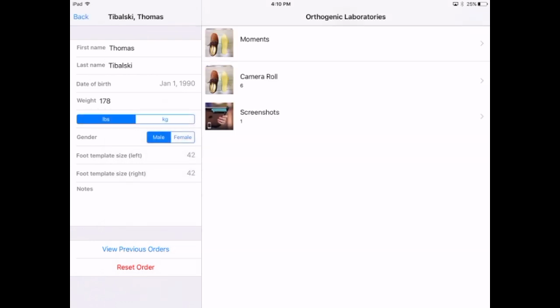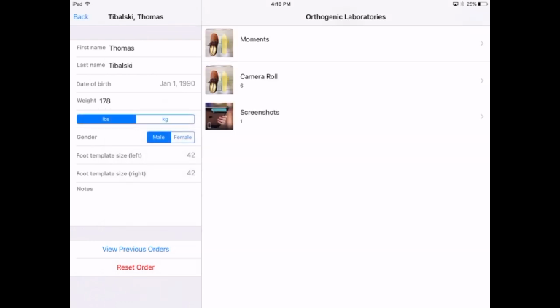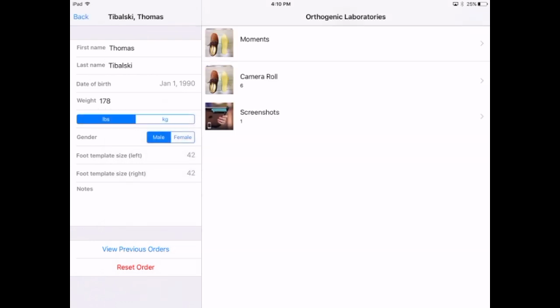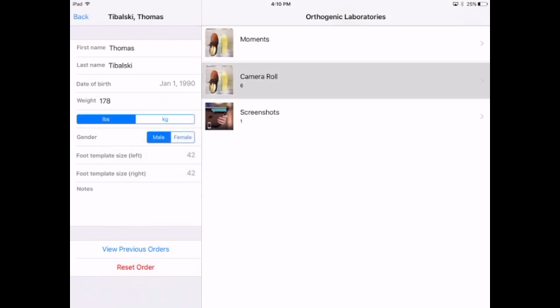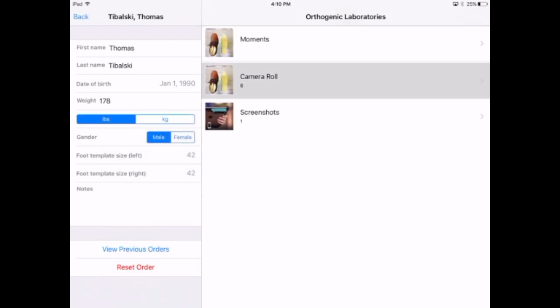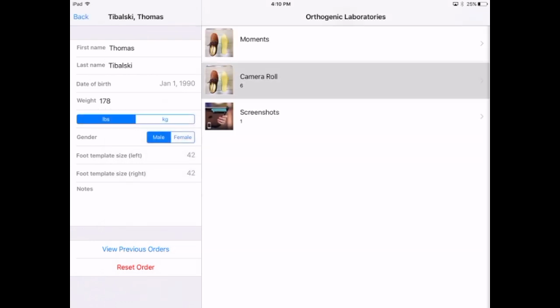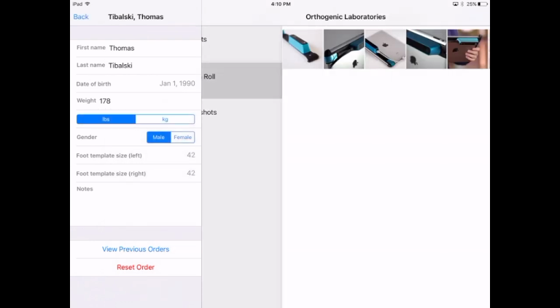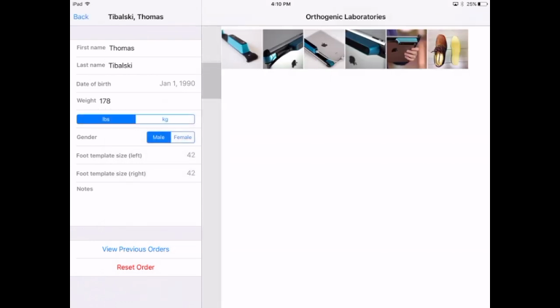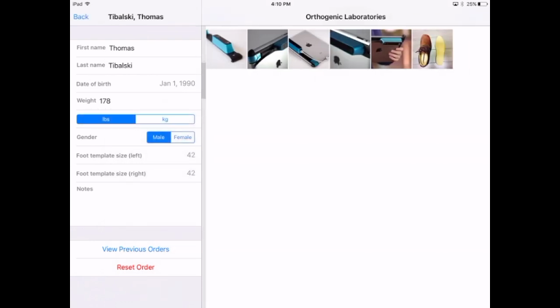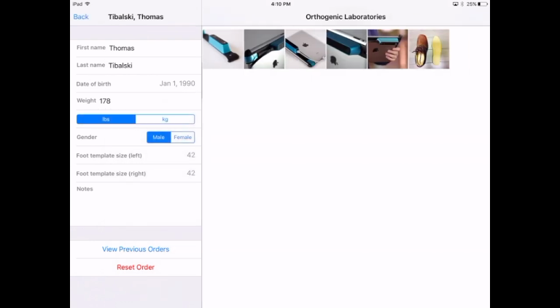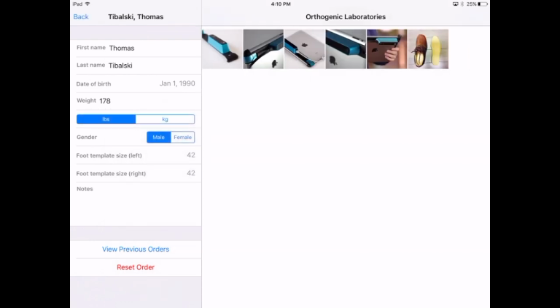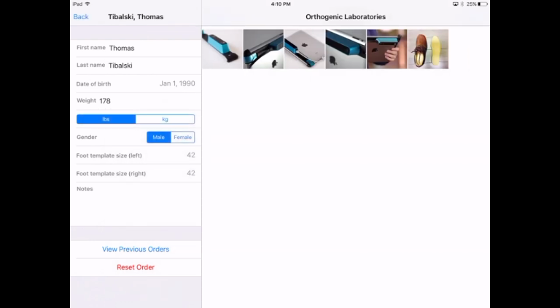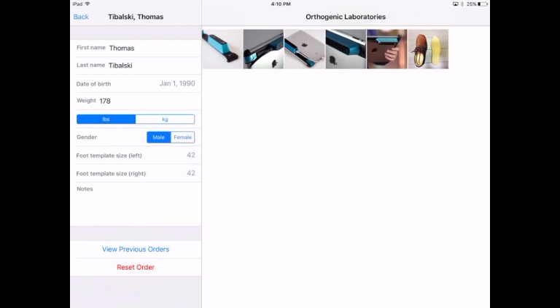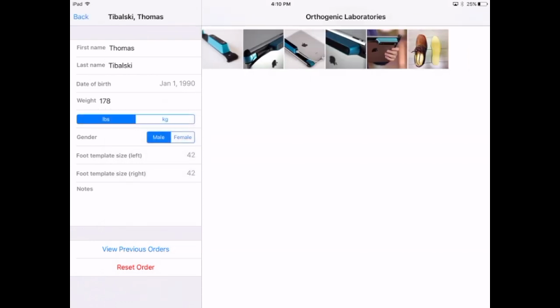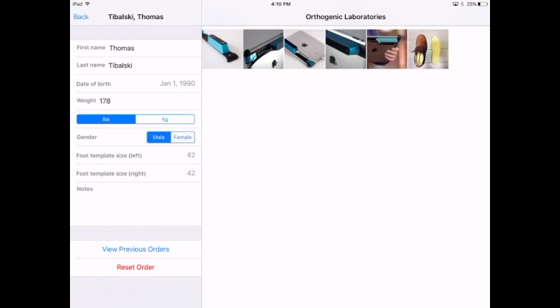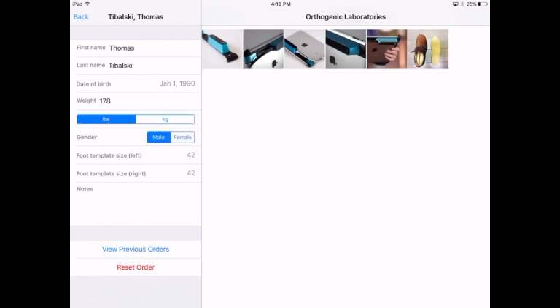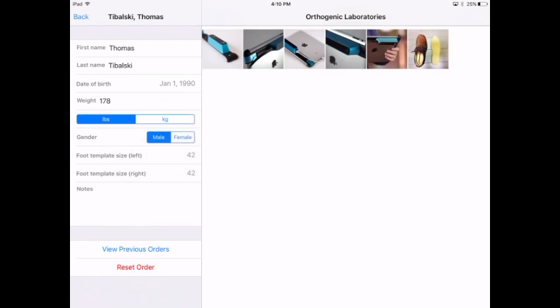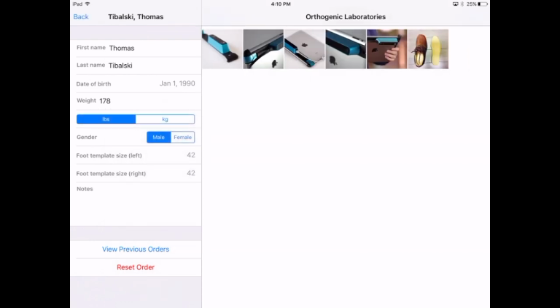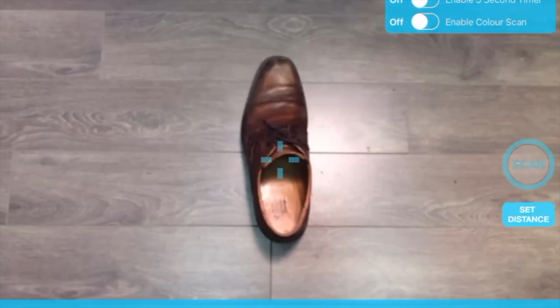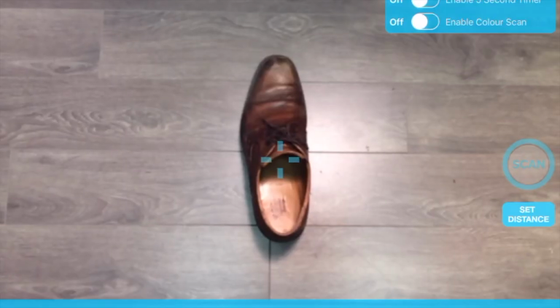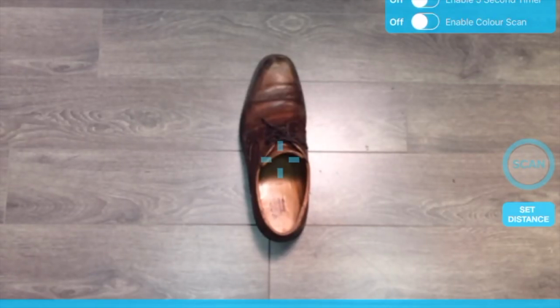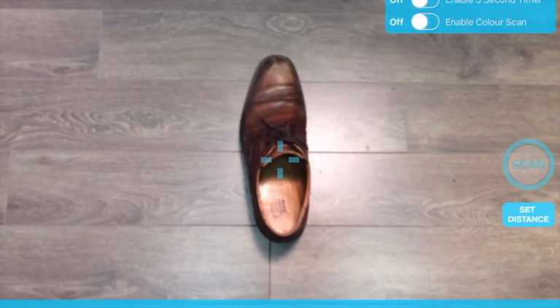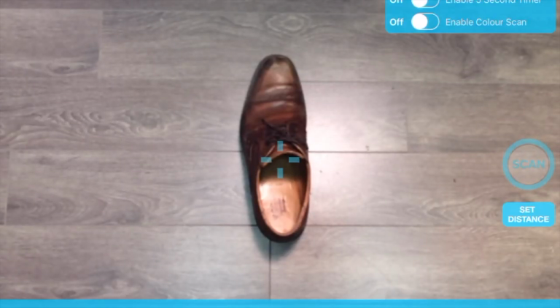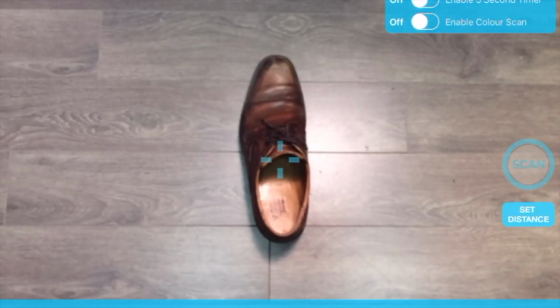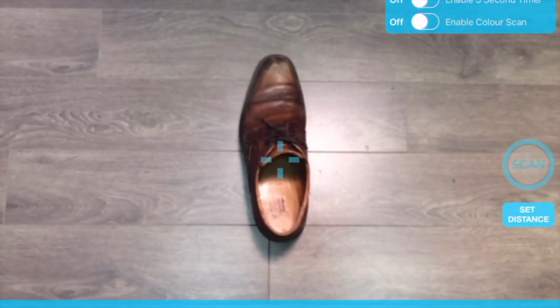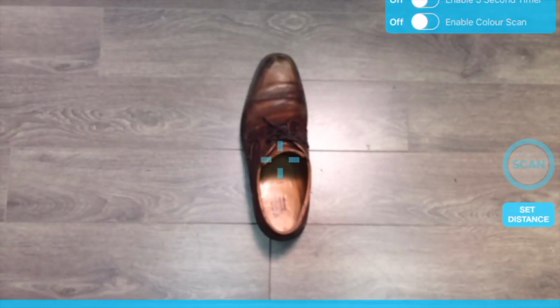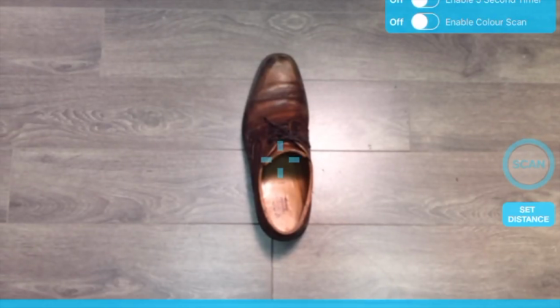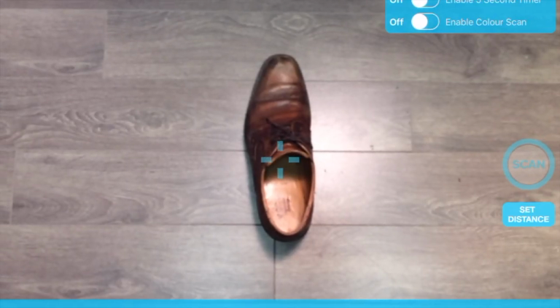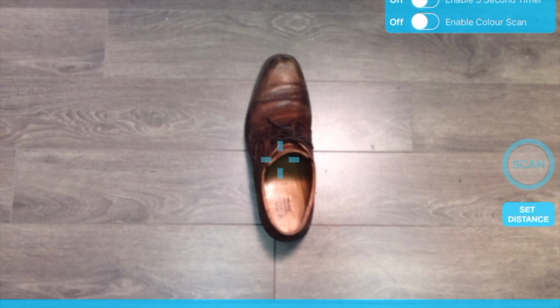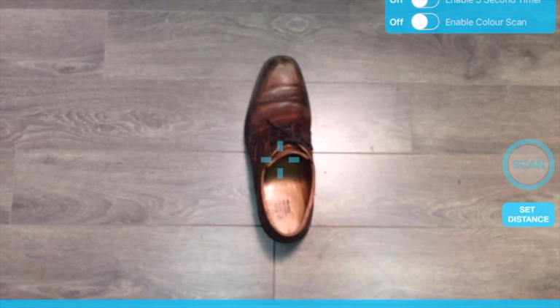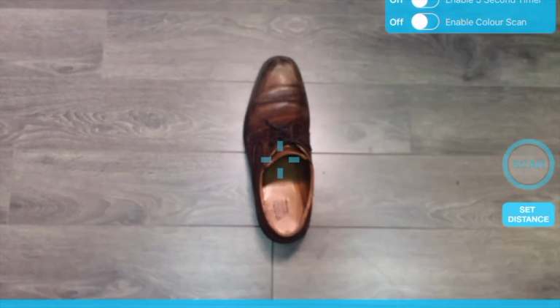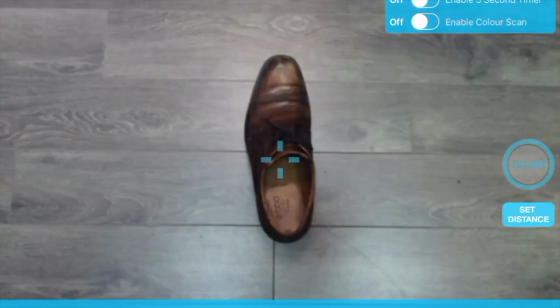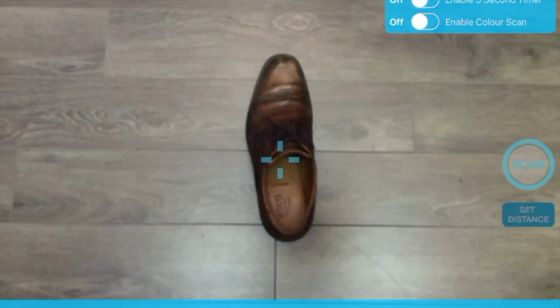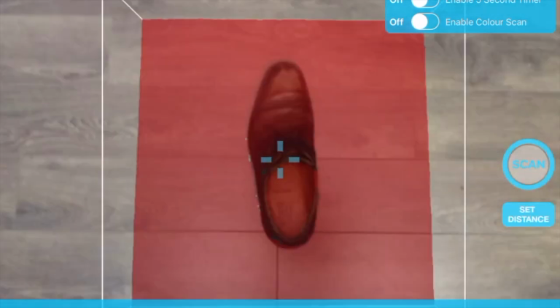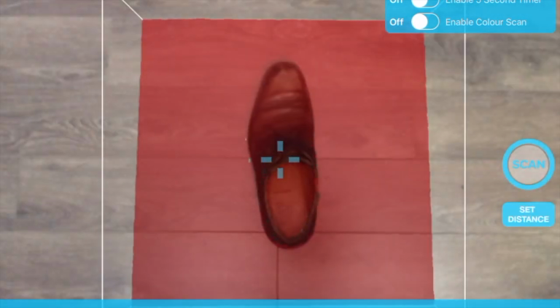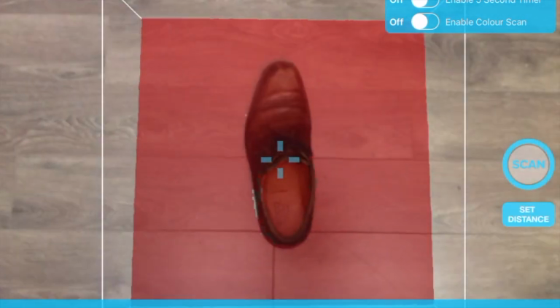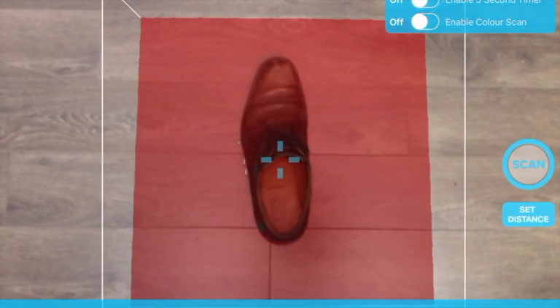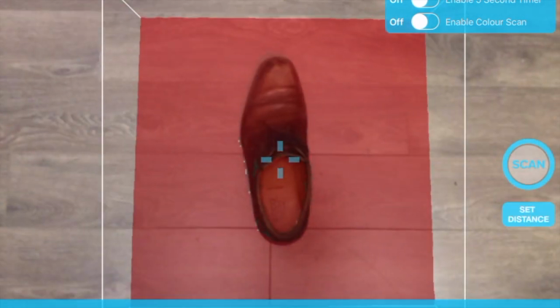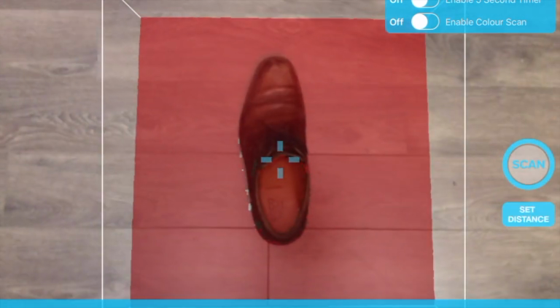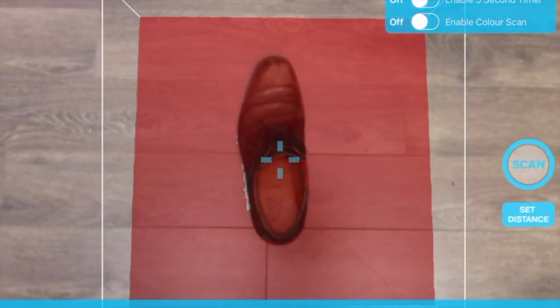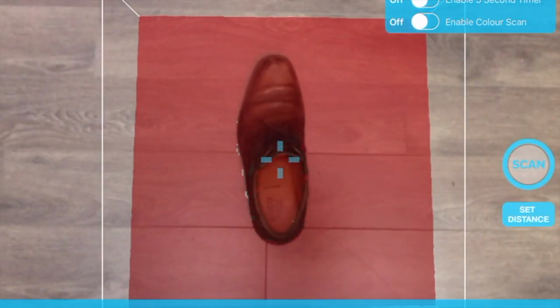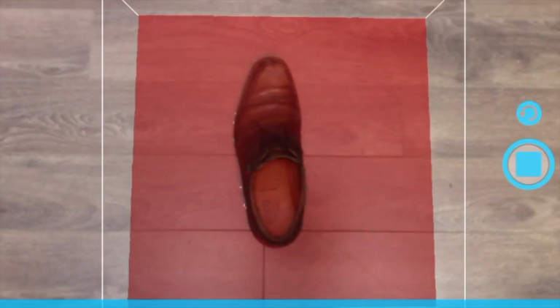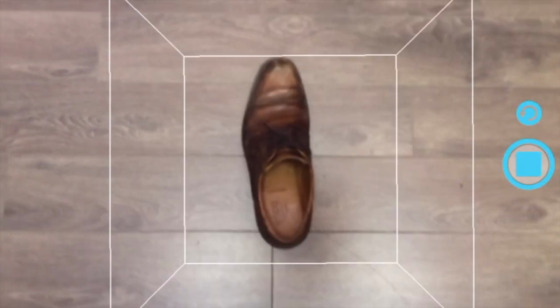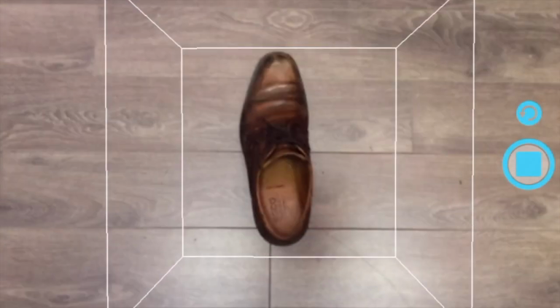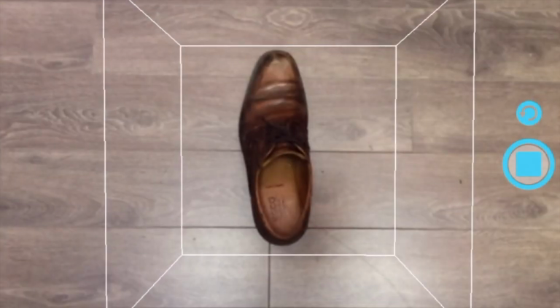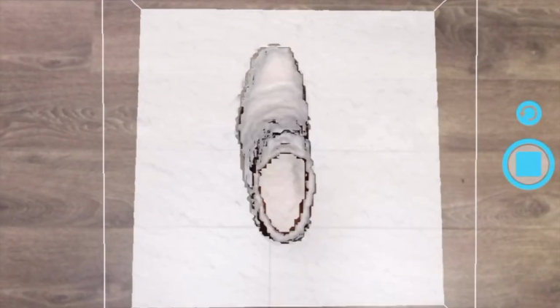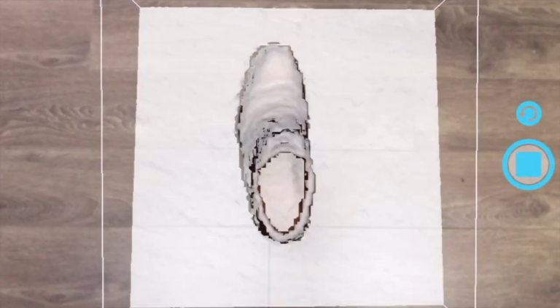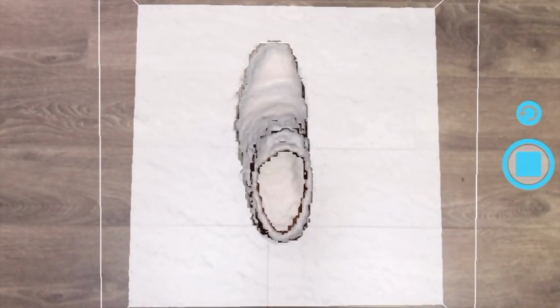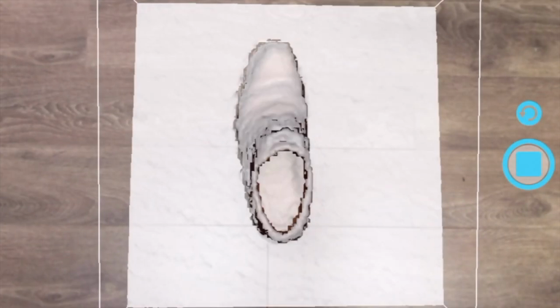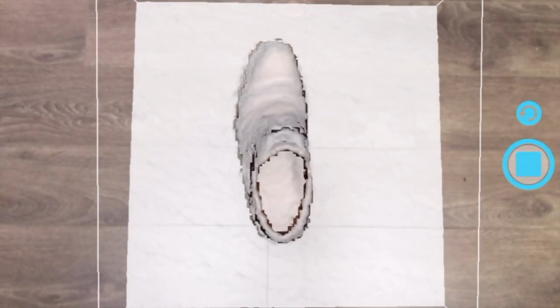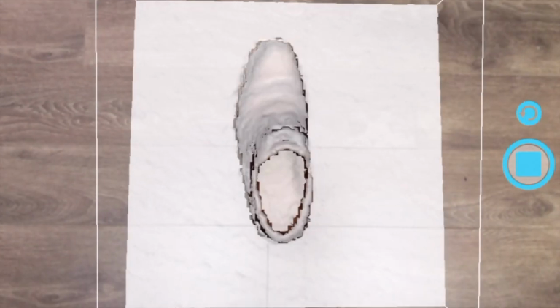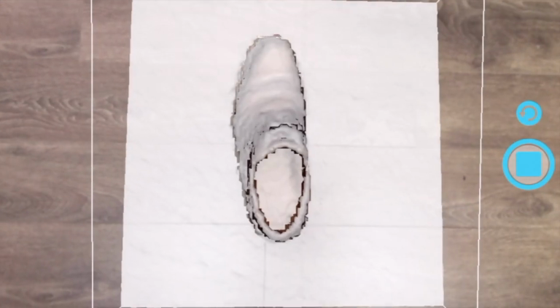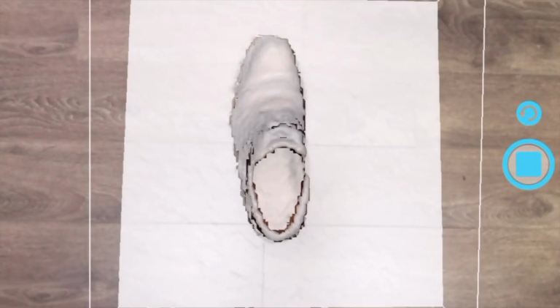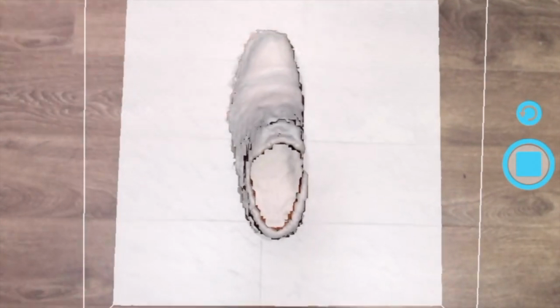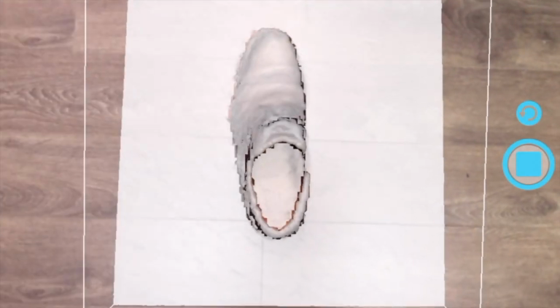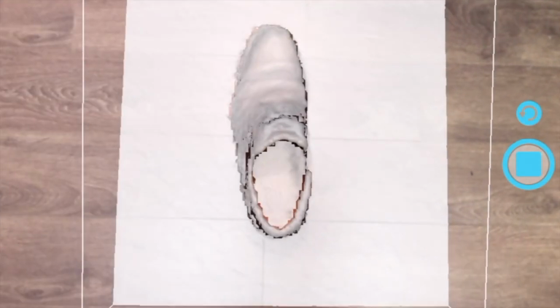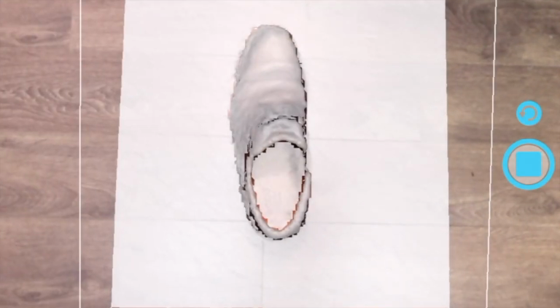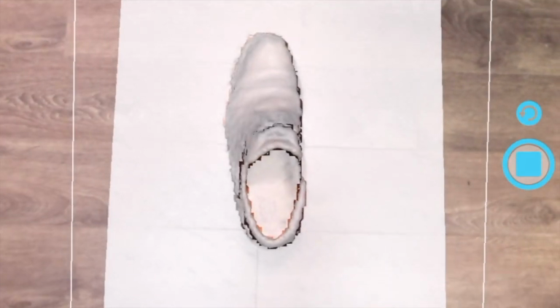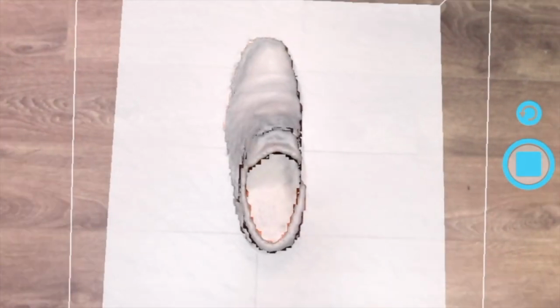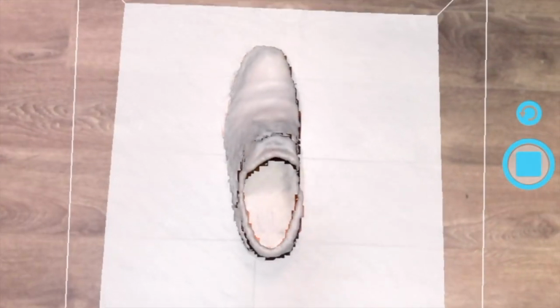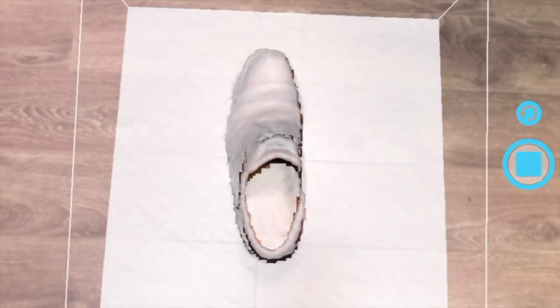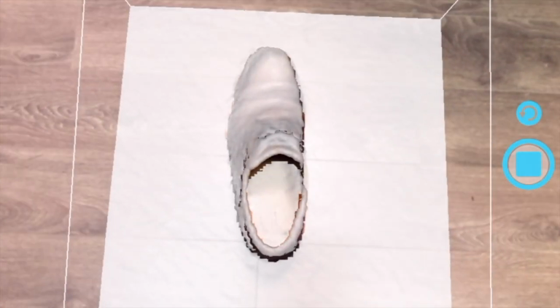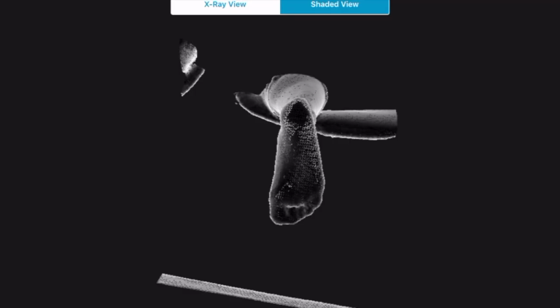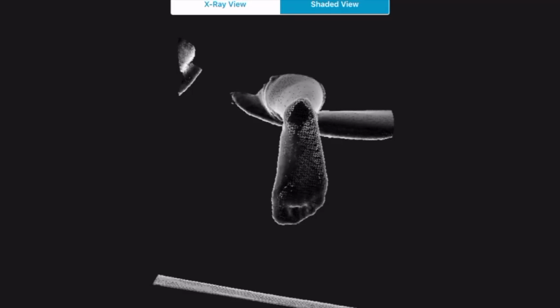Add photos, attach documents, and even take scans of existing orthotics or footwear to ensure no detail is missed.